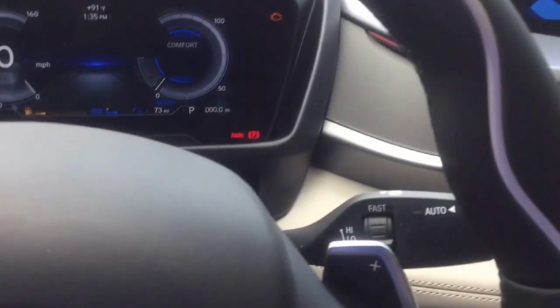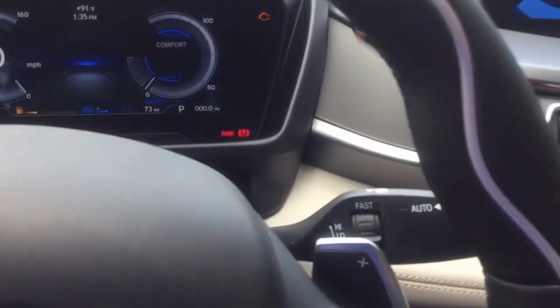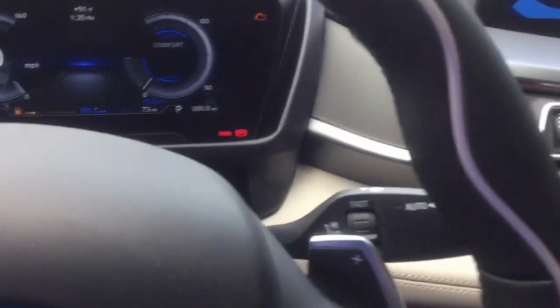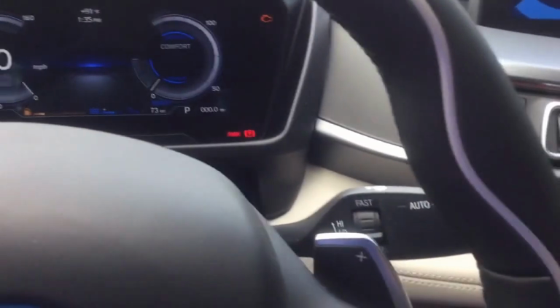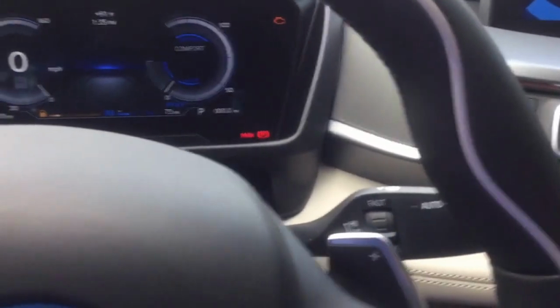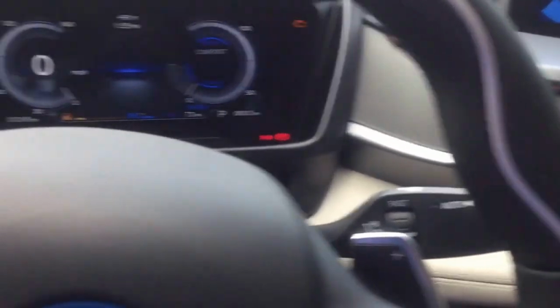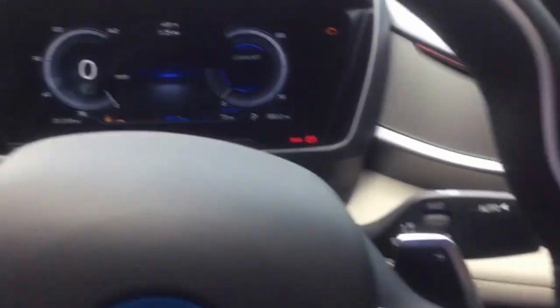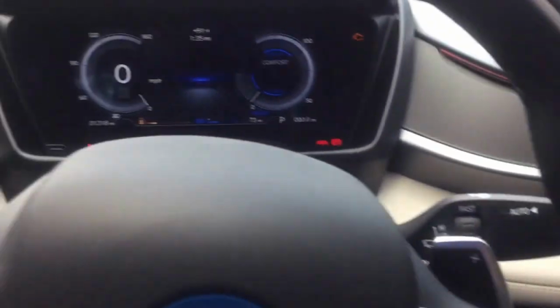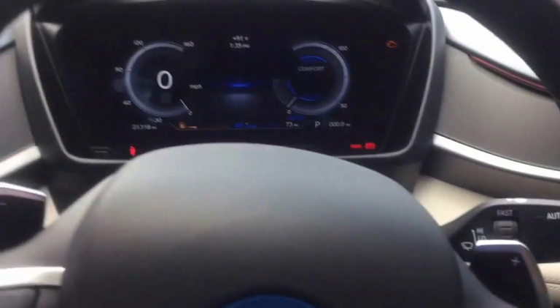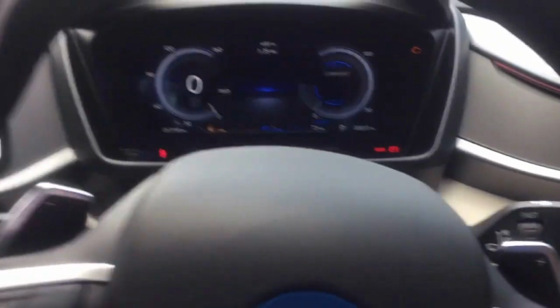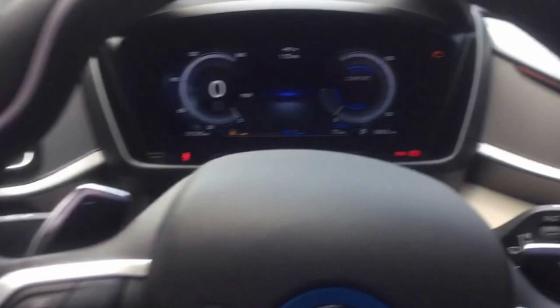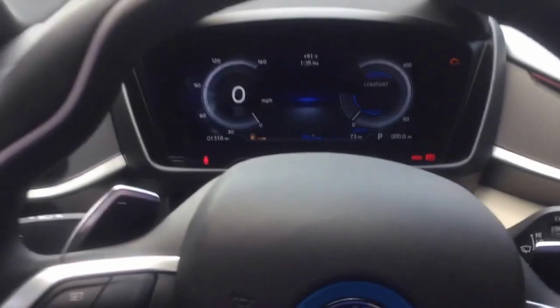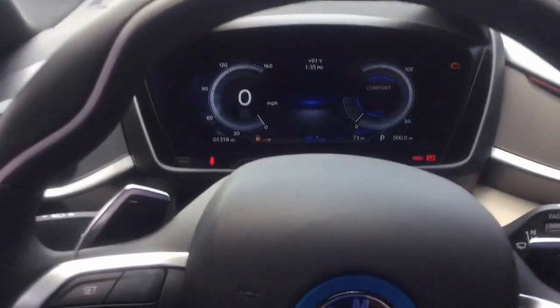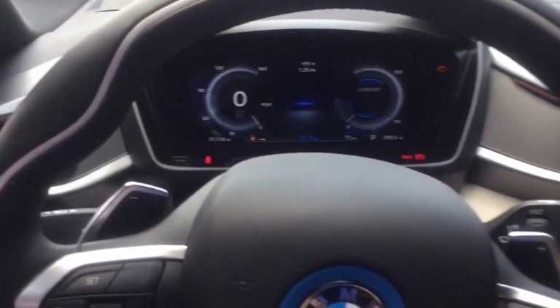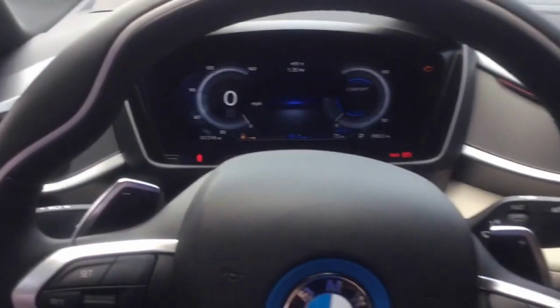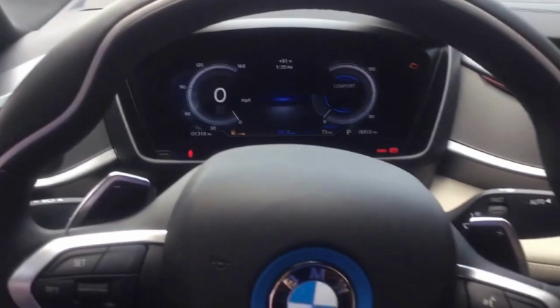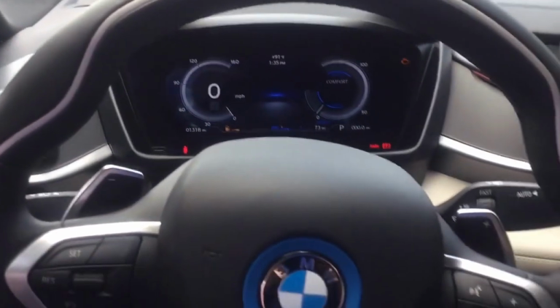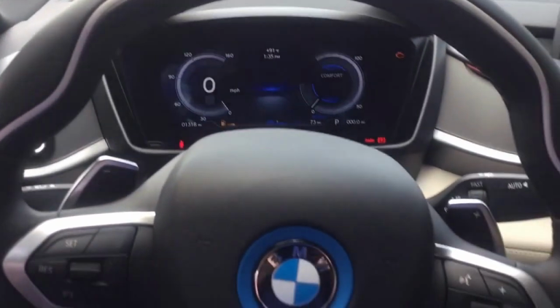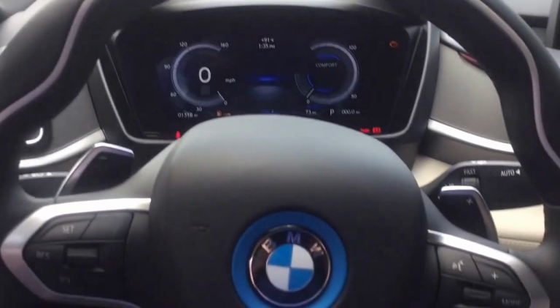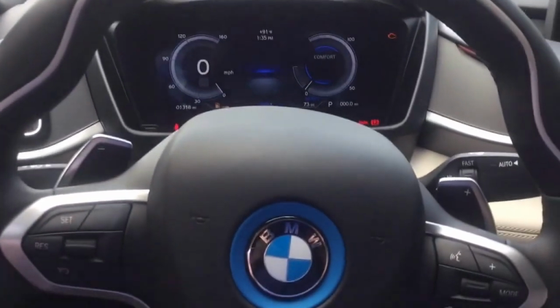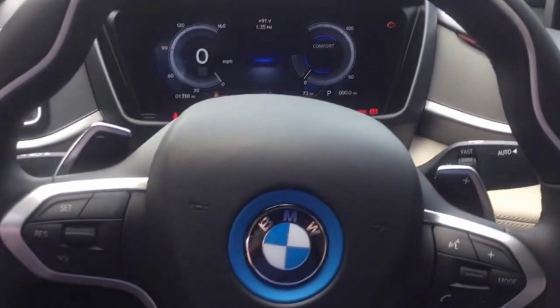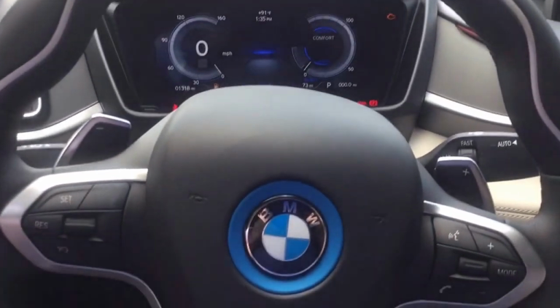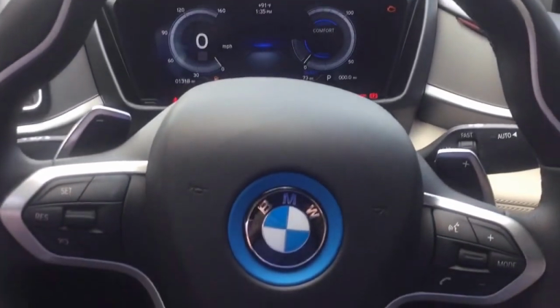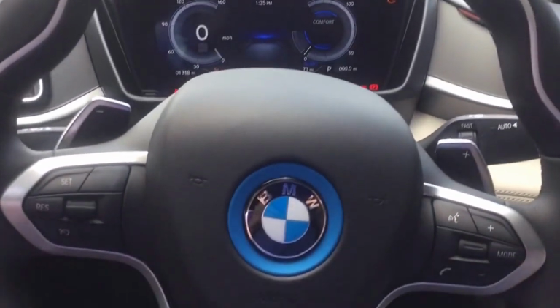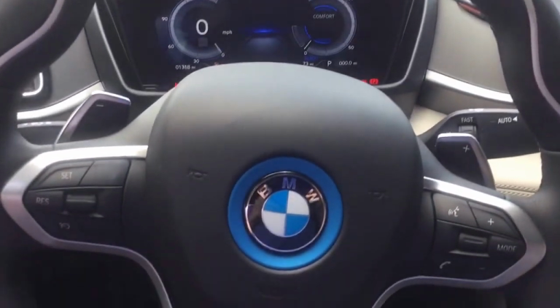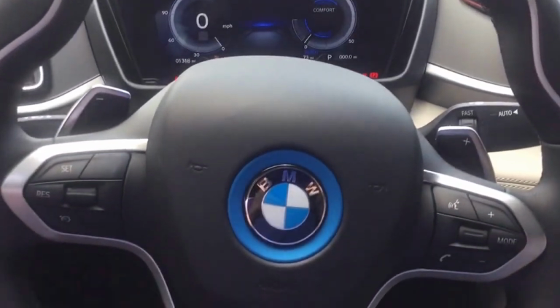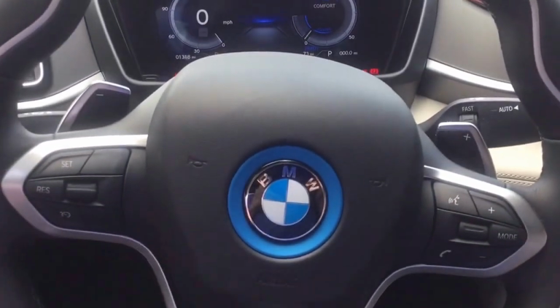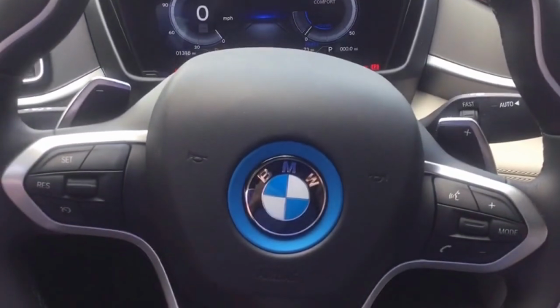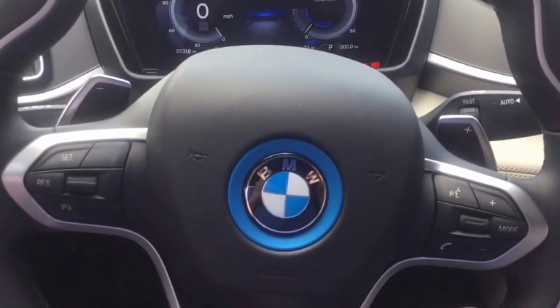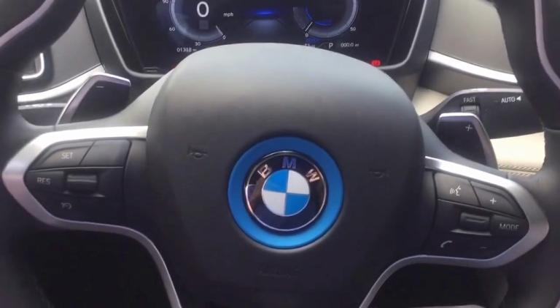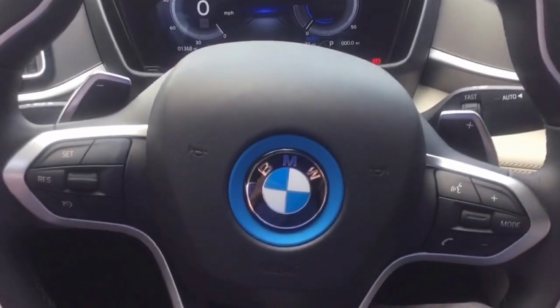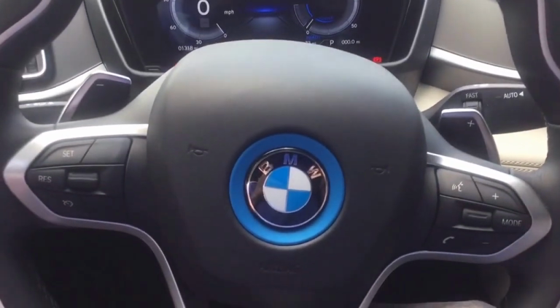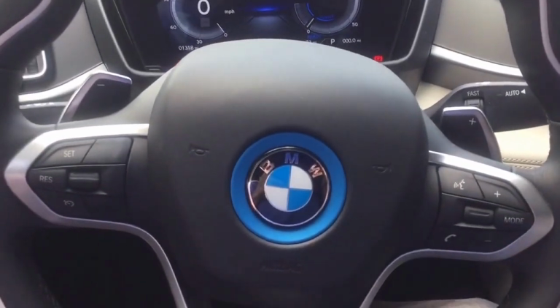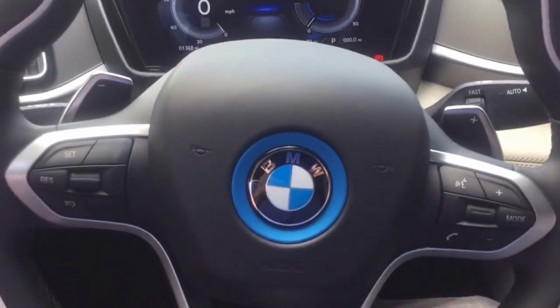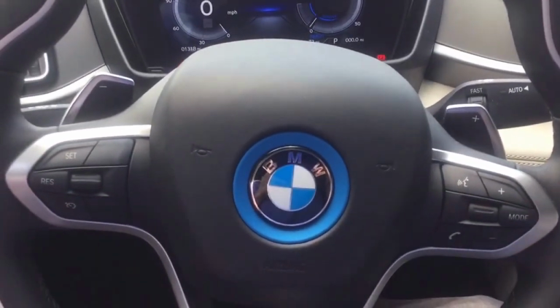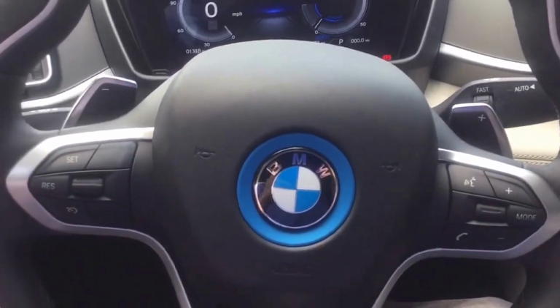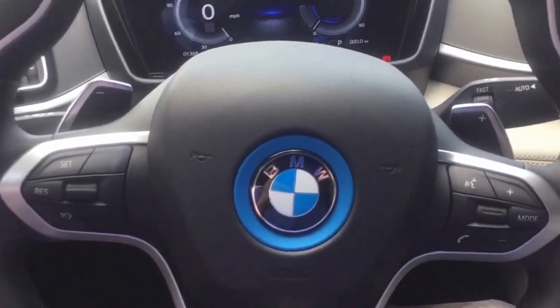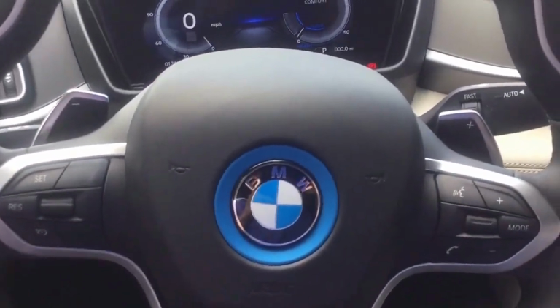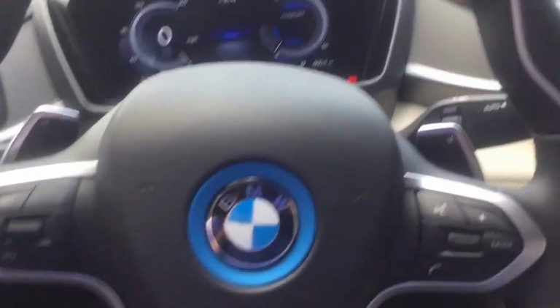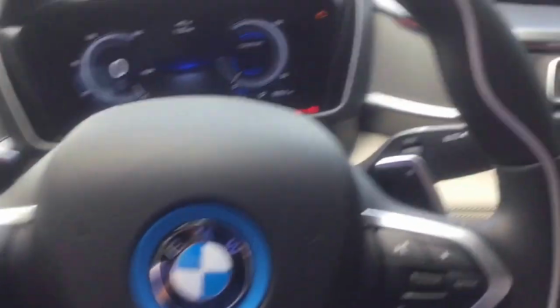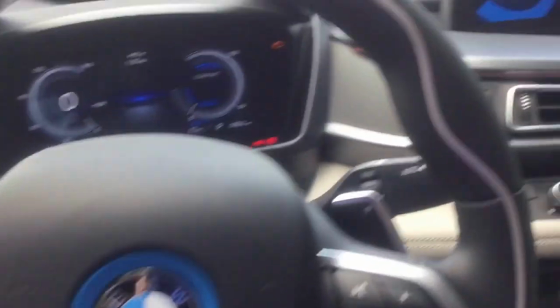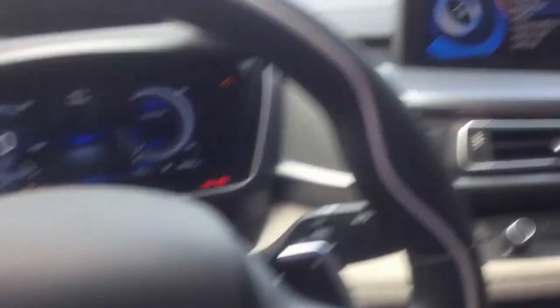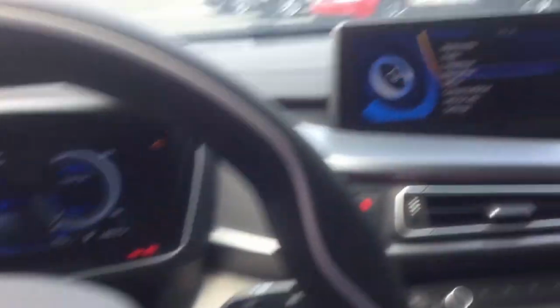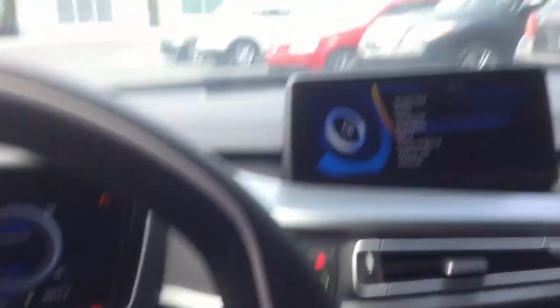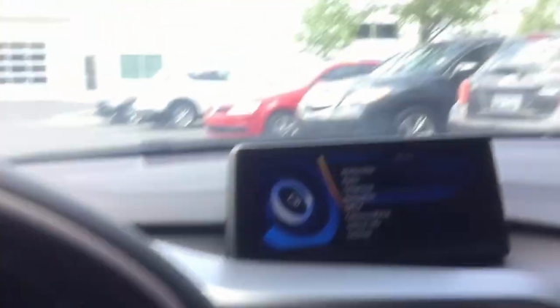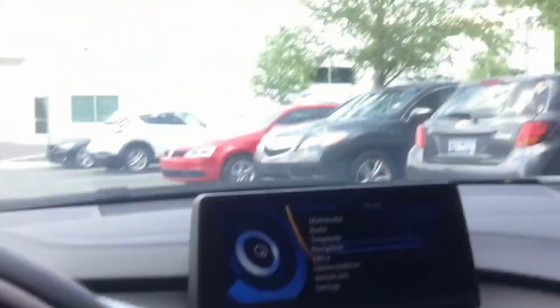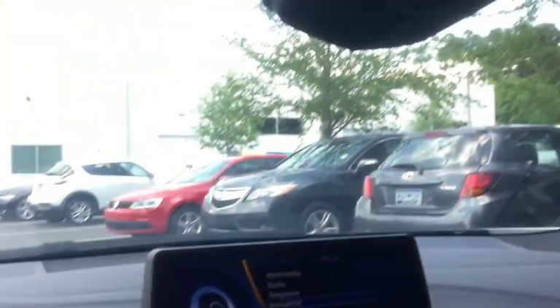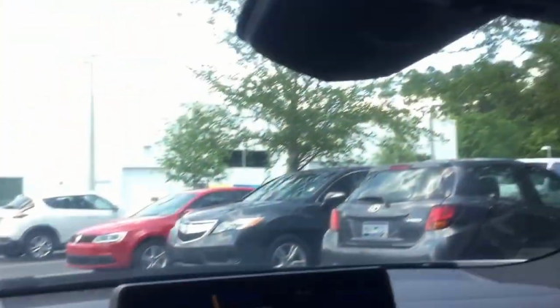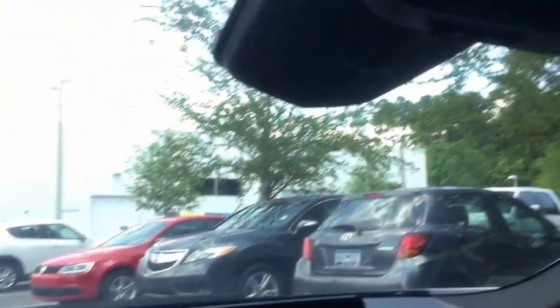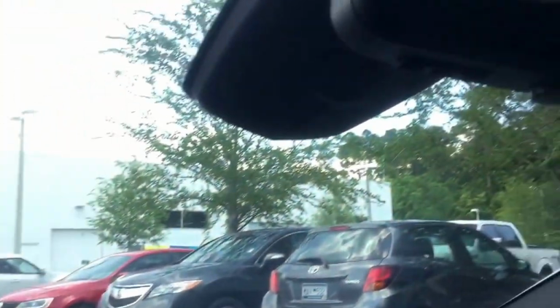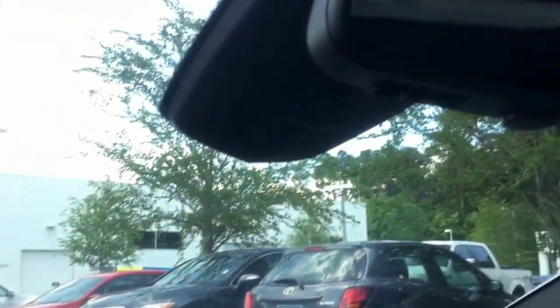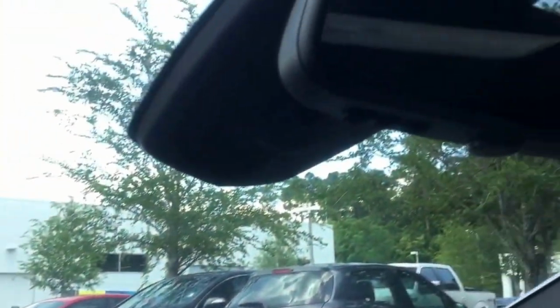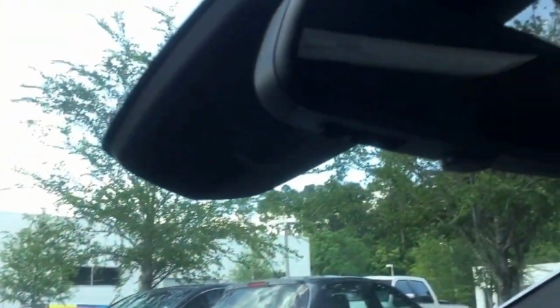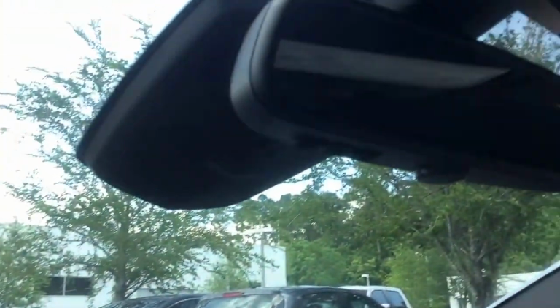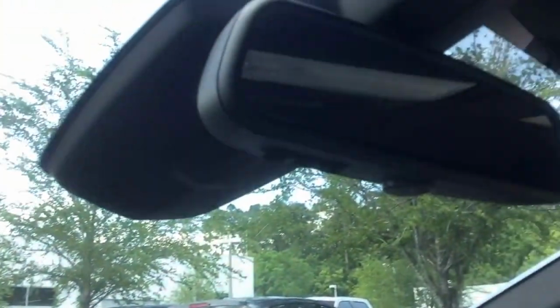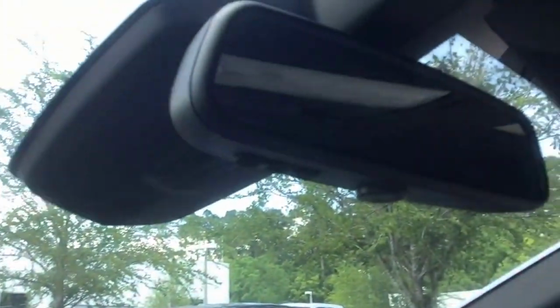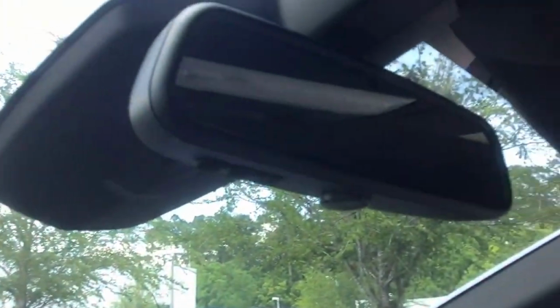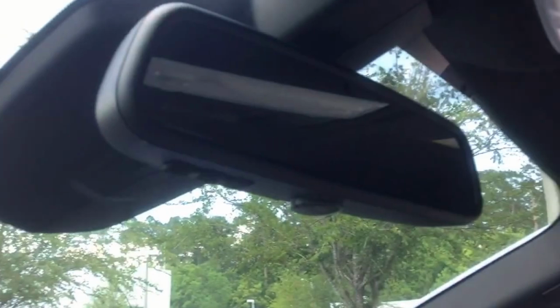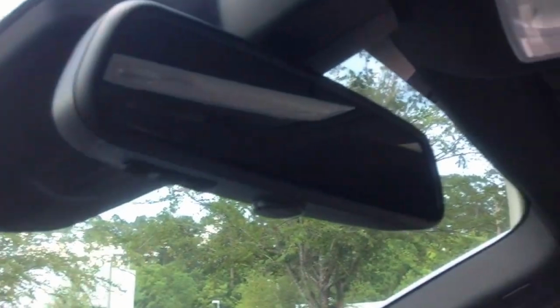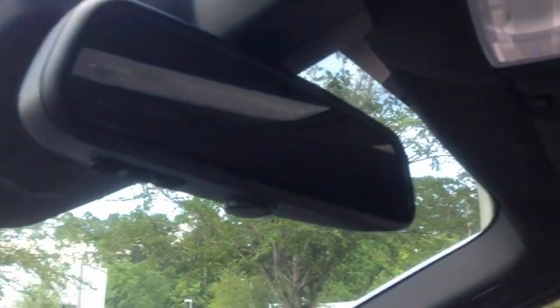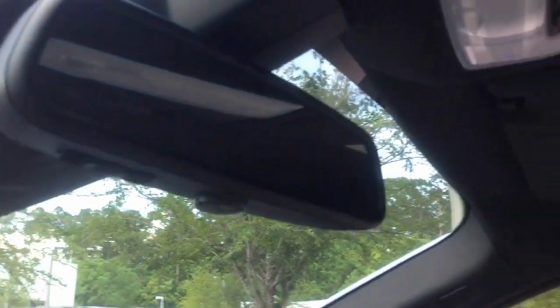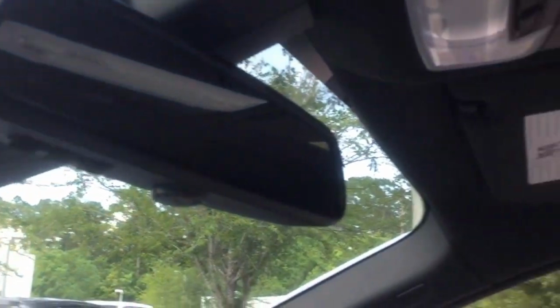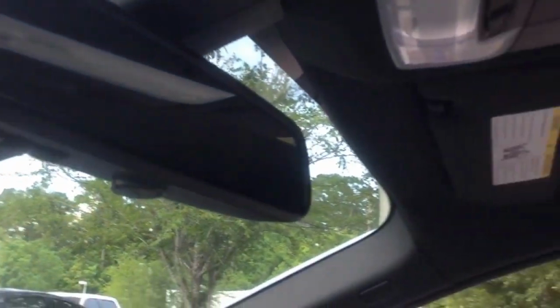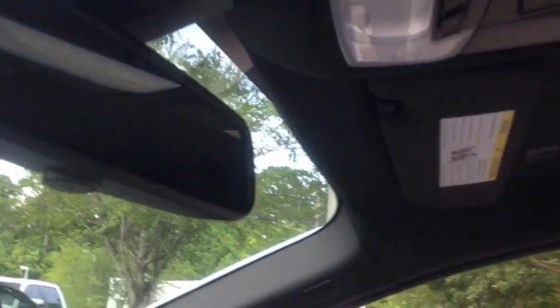Automatic headlights and windshield wipers. Sport steering wheel with the paddle shifters. HomeLink garage door opener.